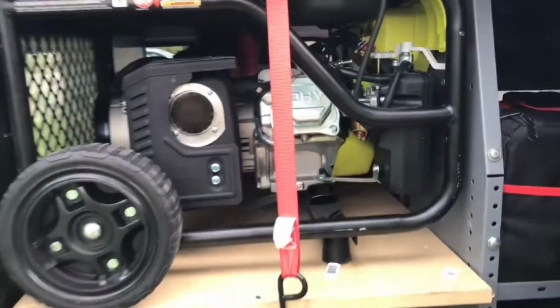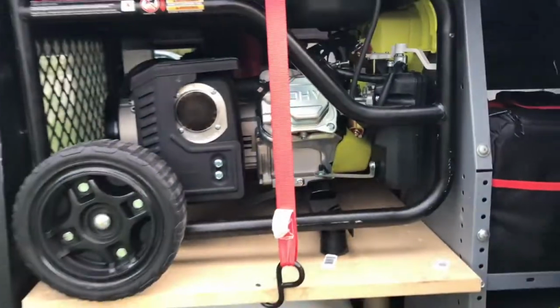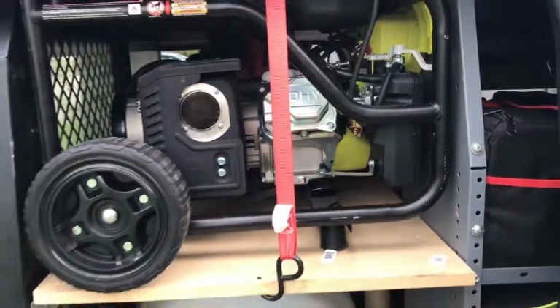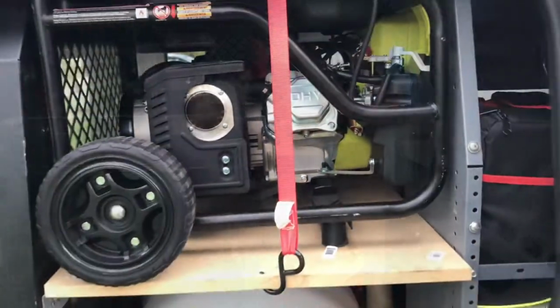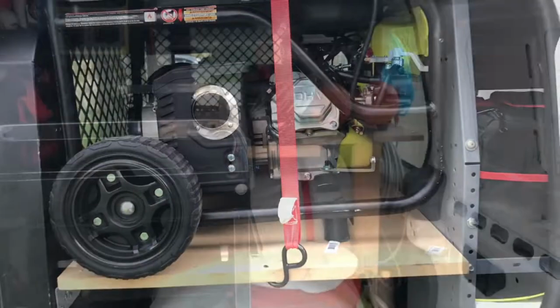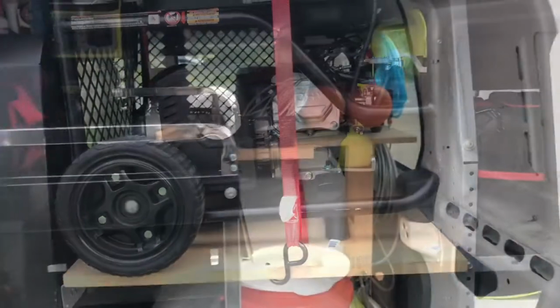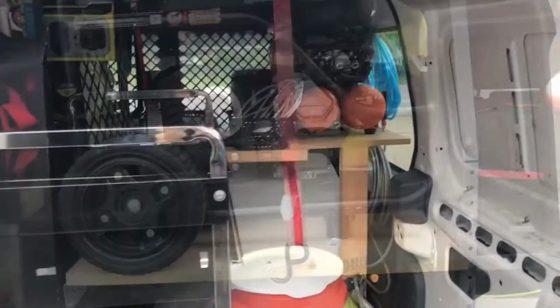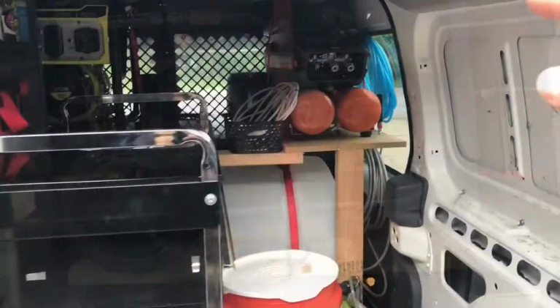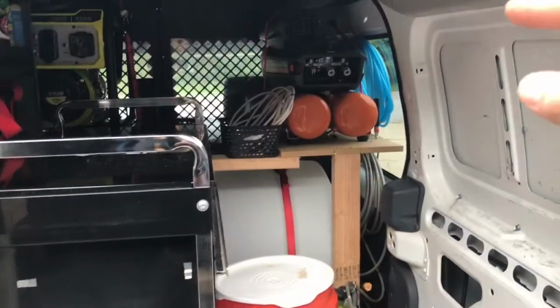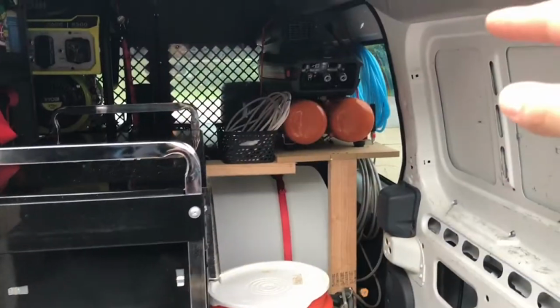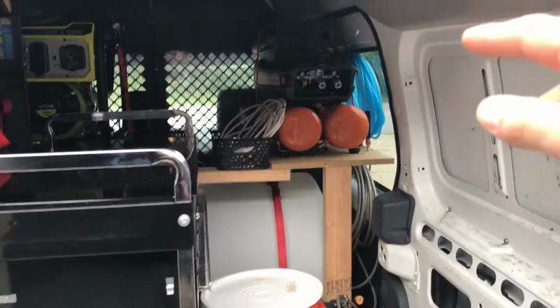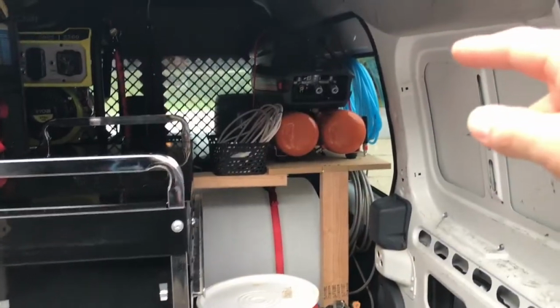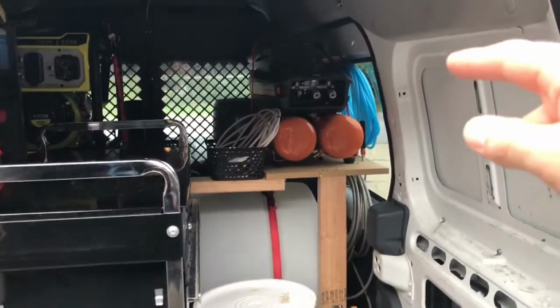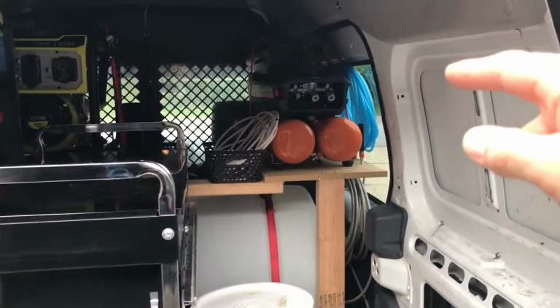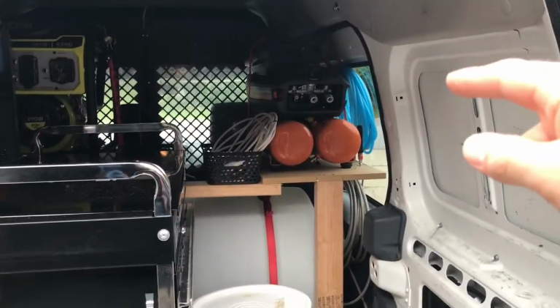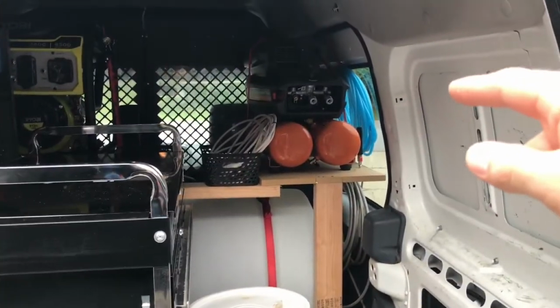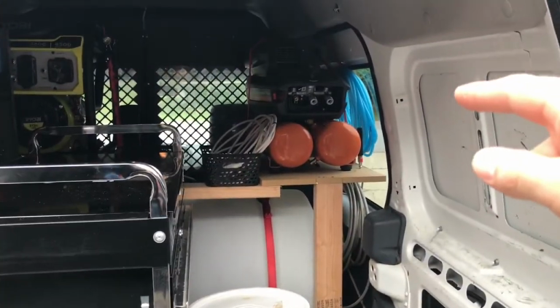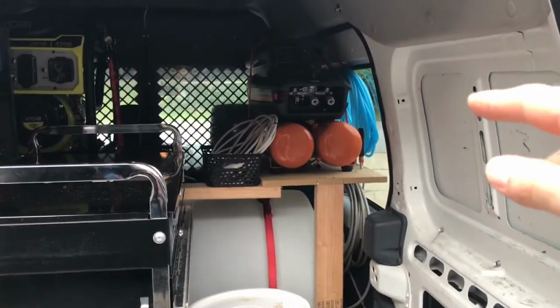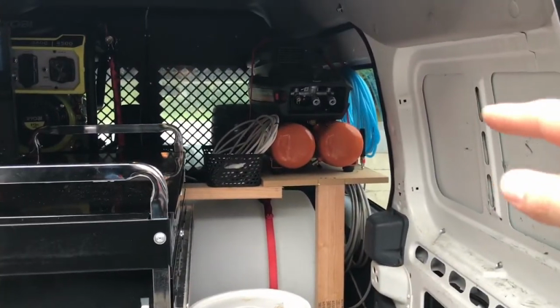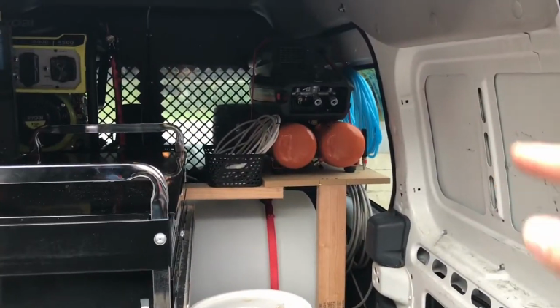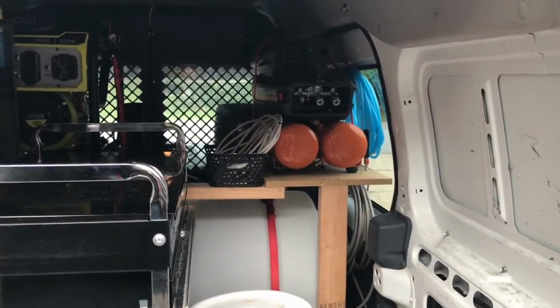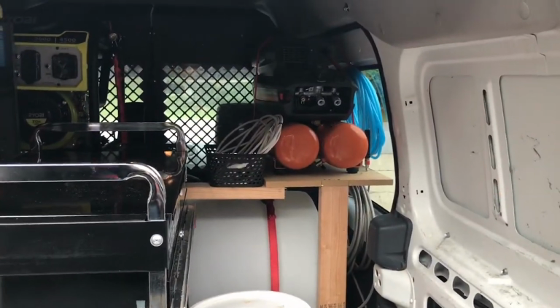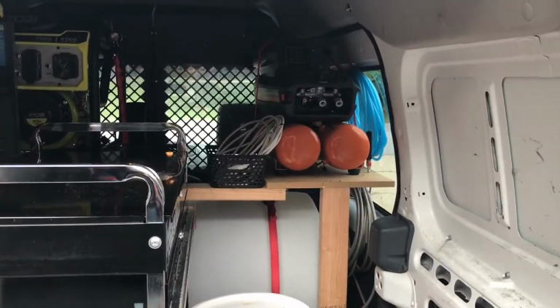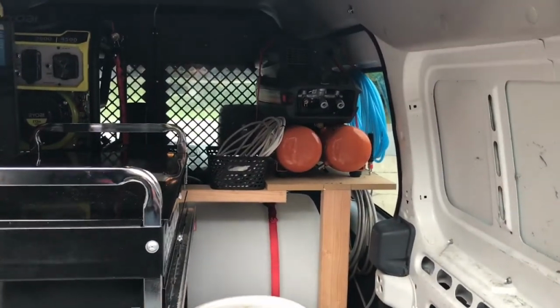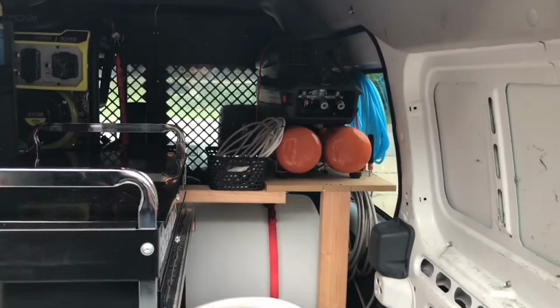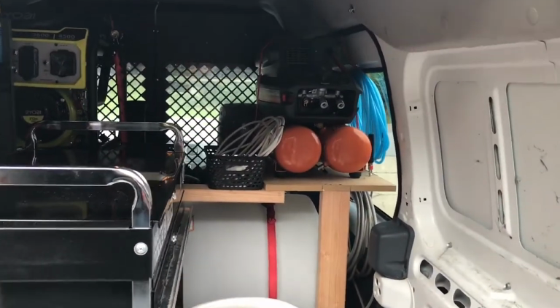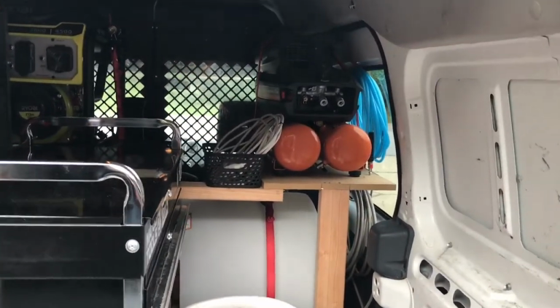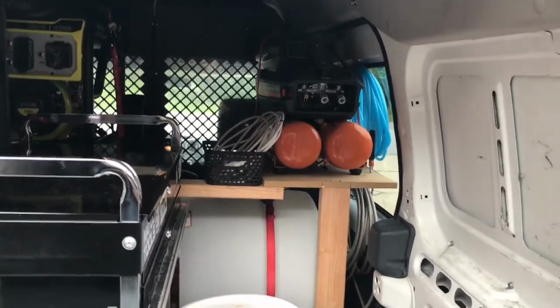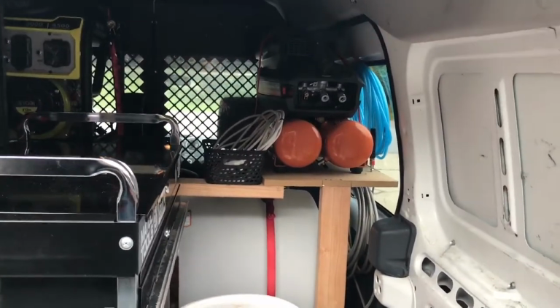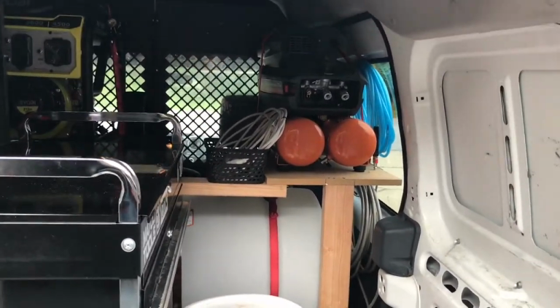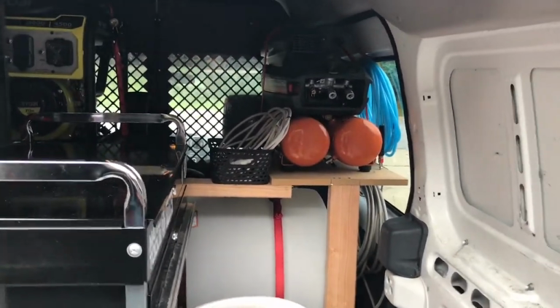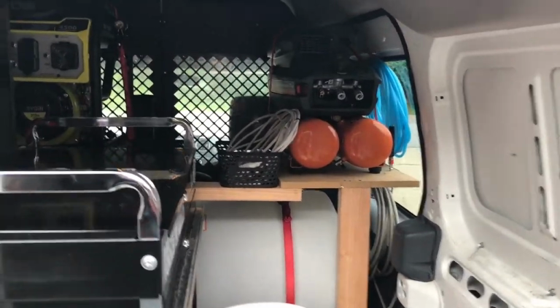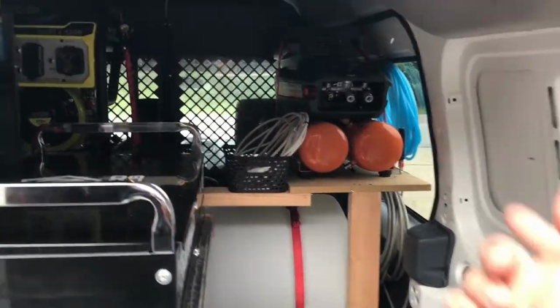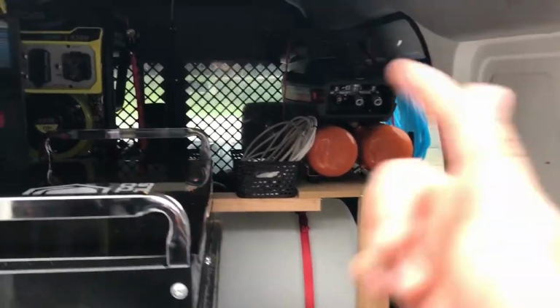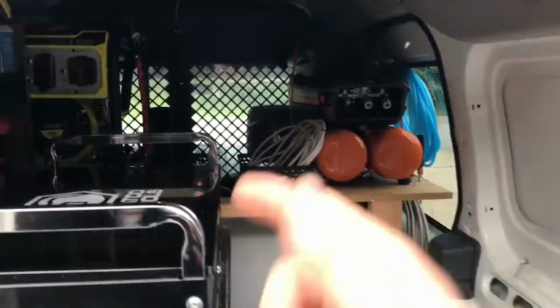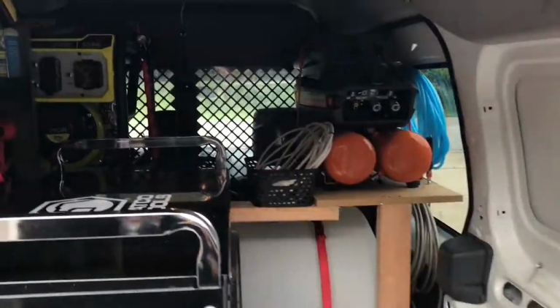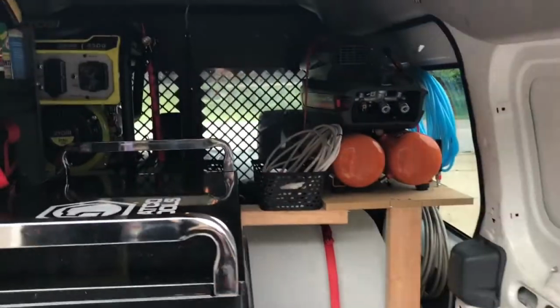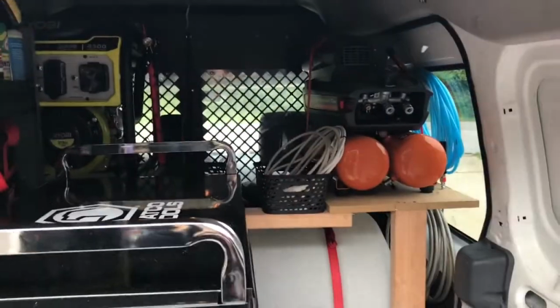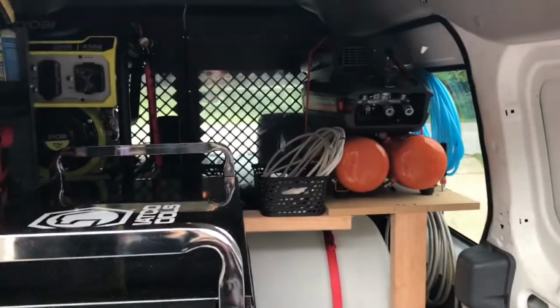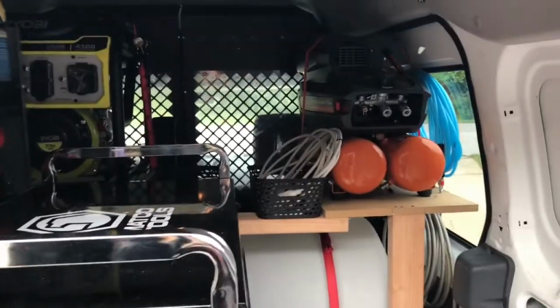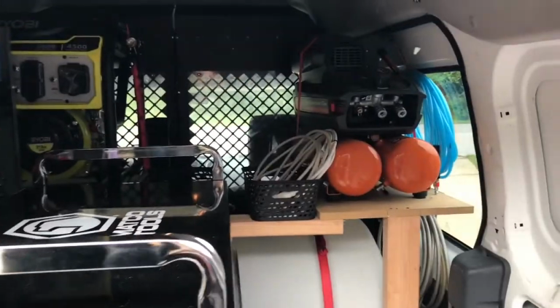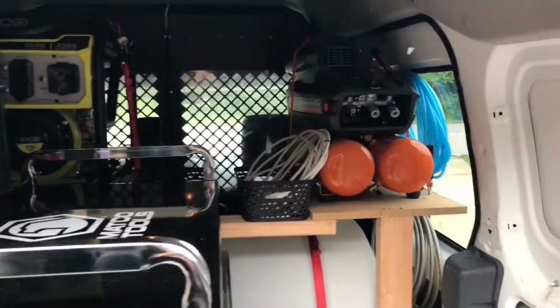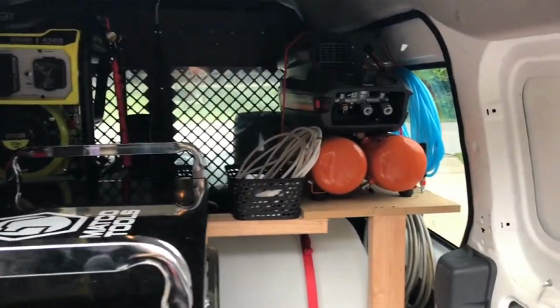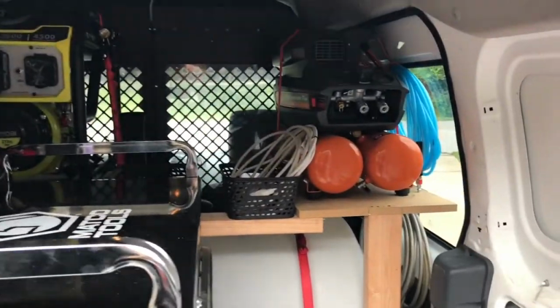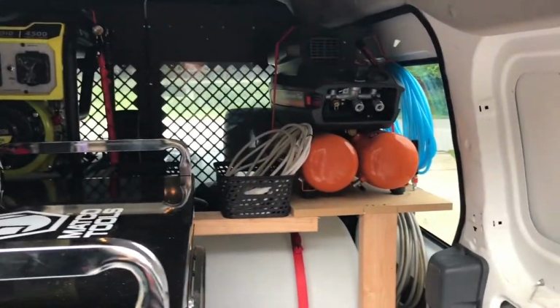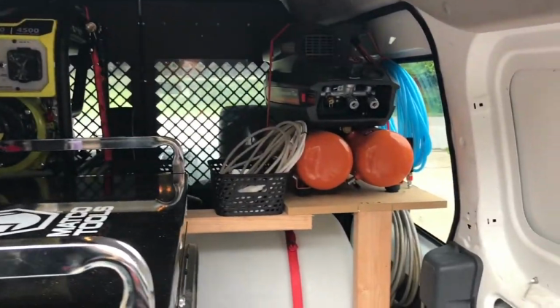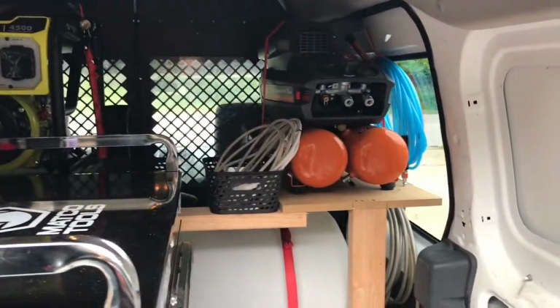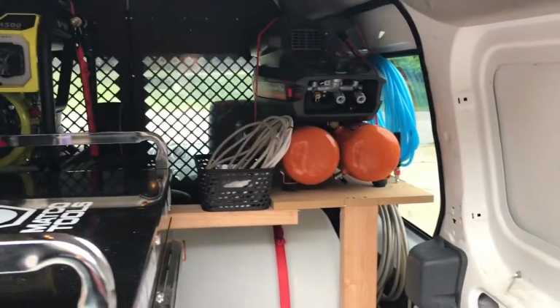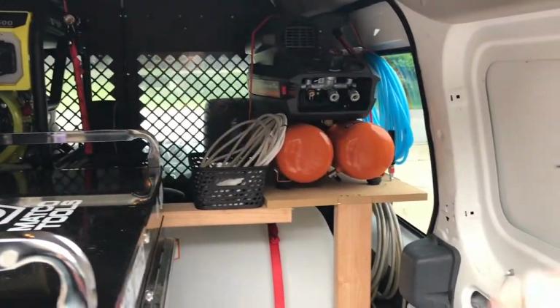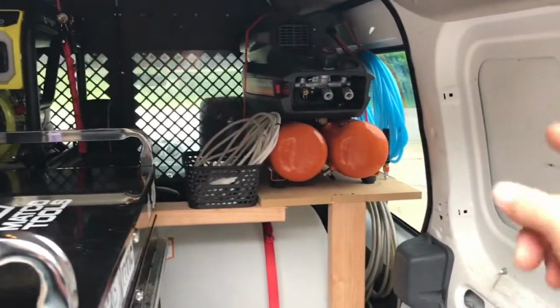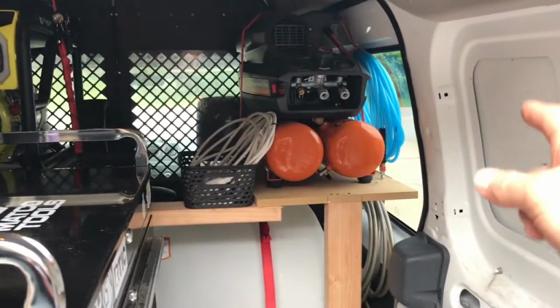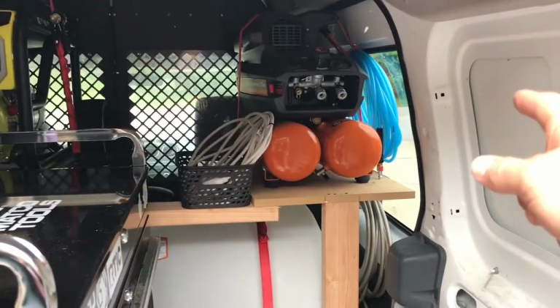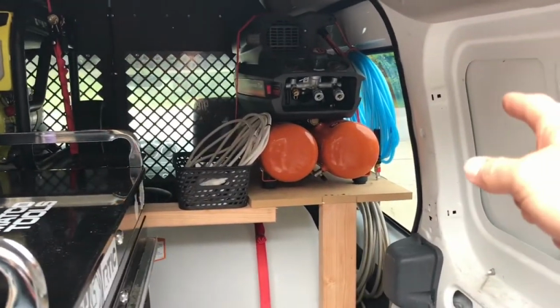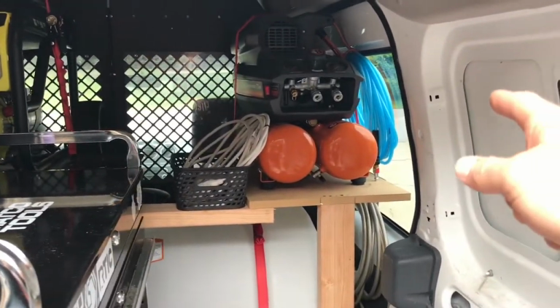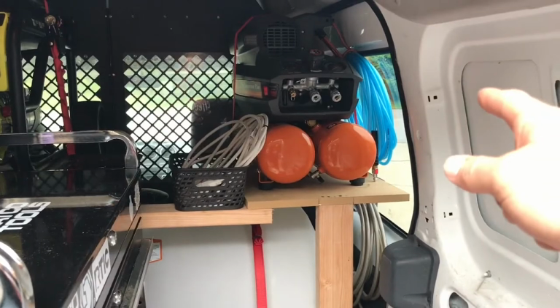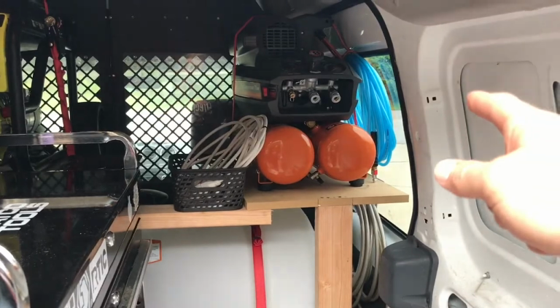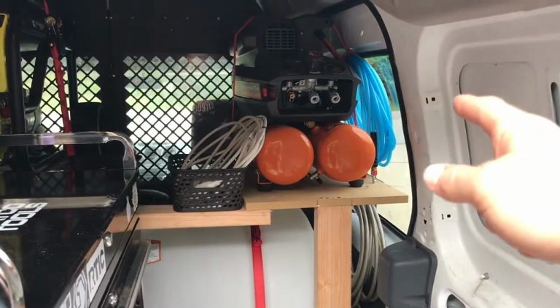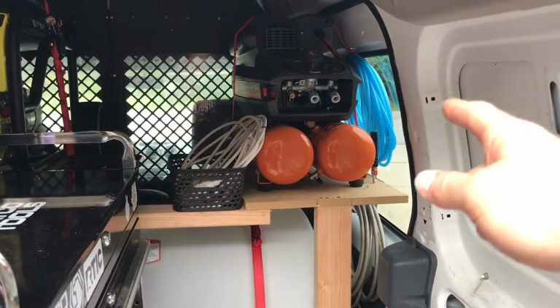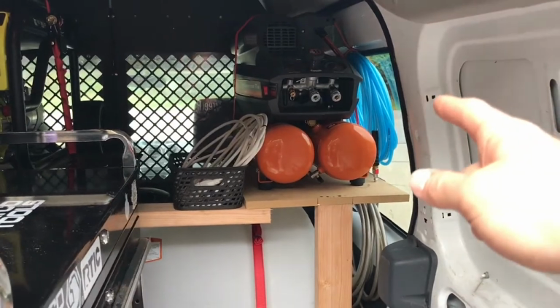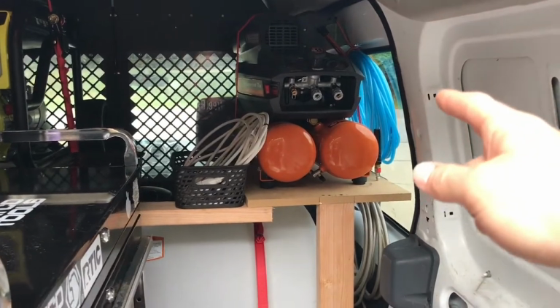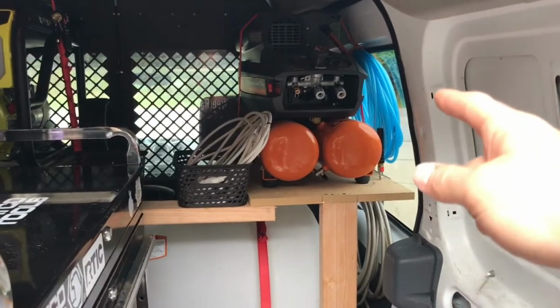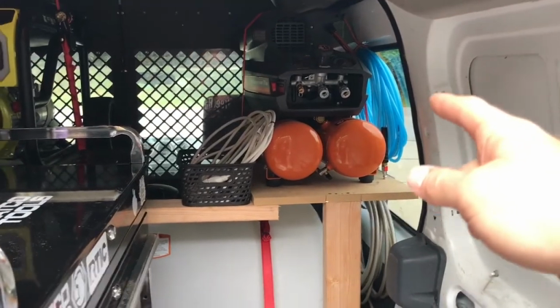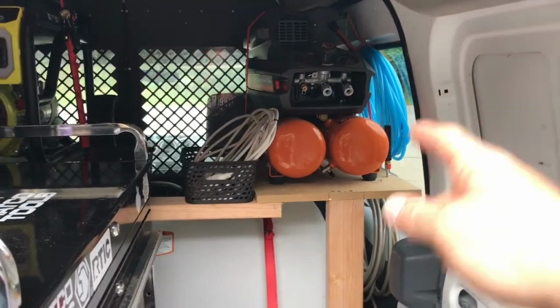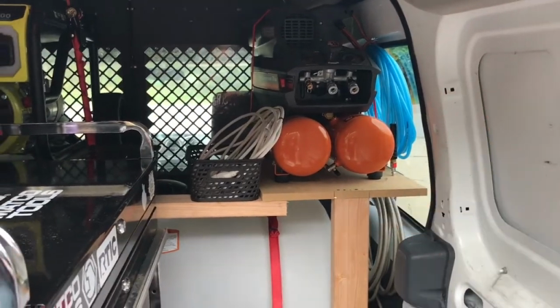We've added my compressor in here so that we can run the compressor off the generator, and its hose is right next to it ready to go.